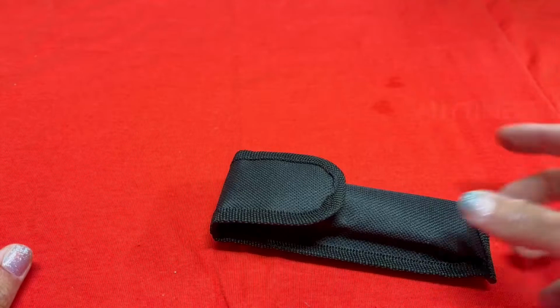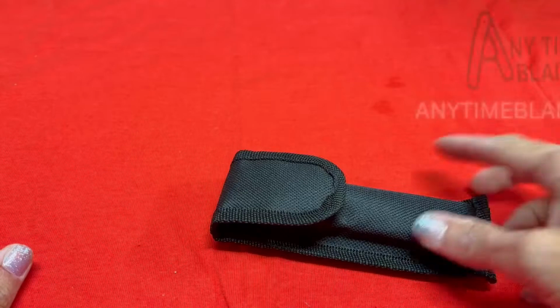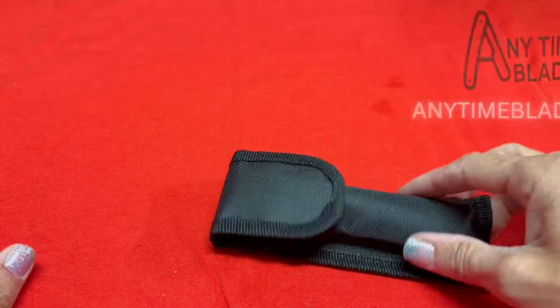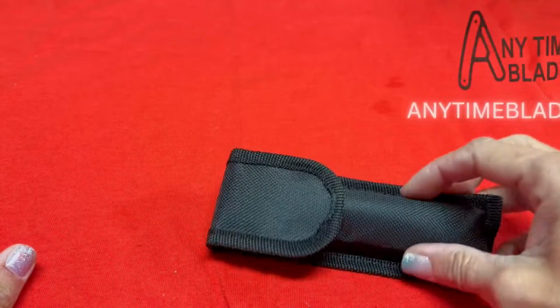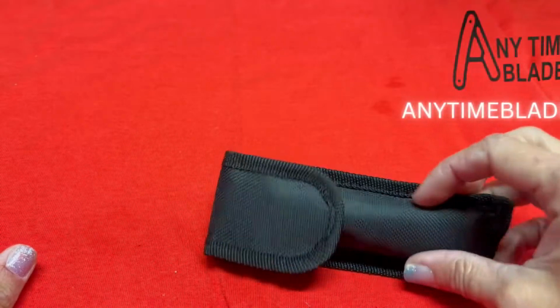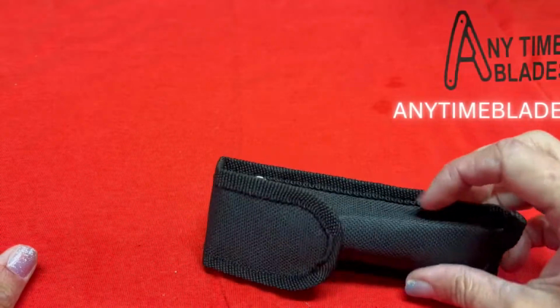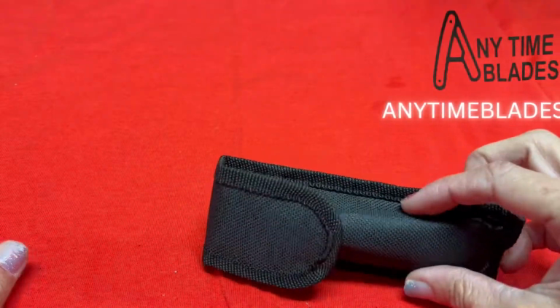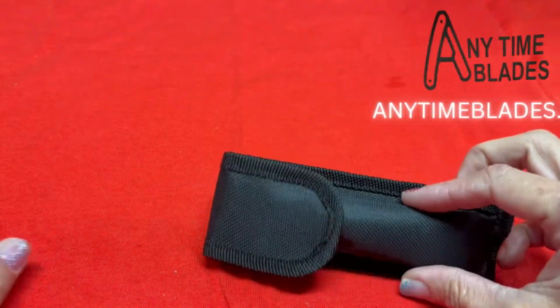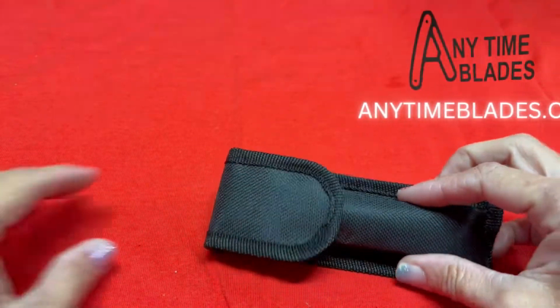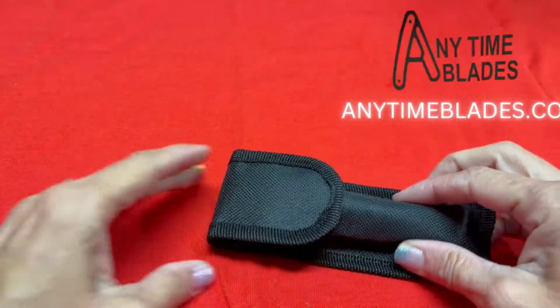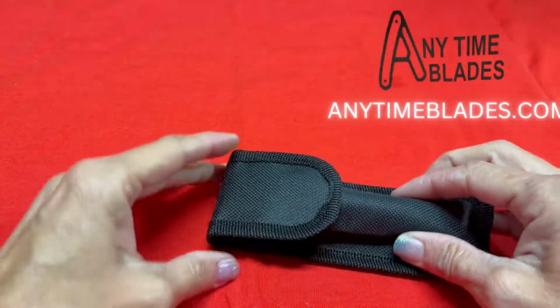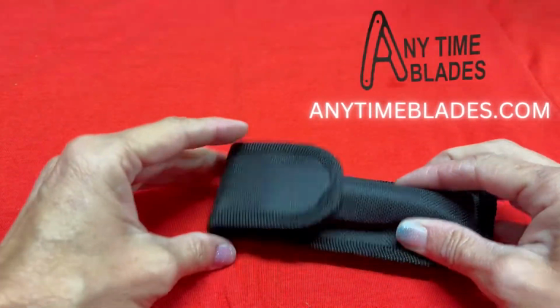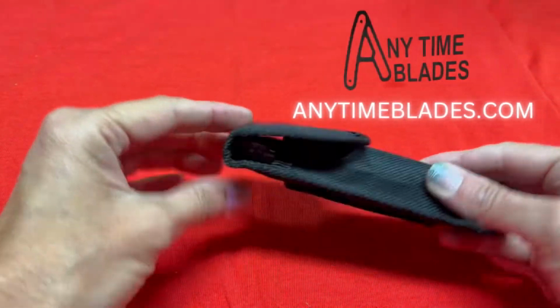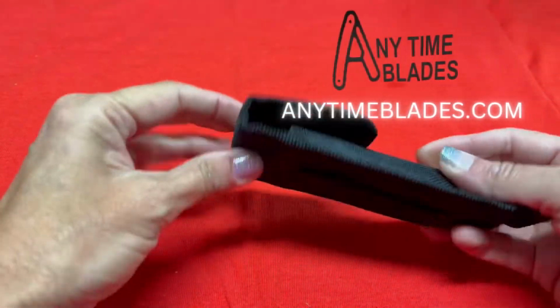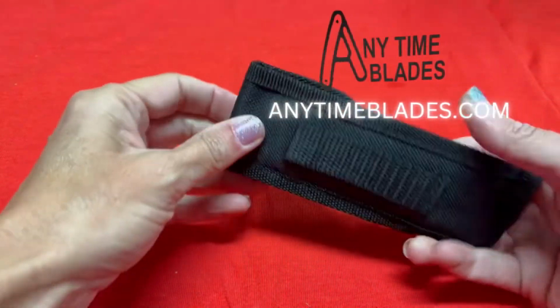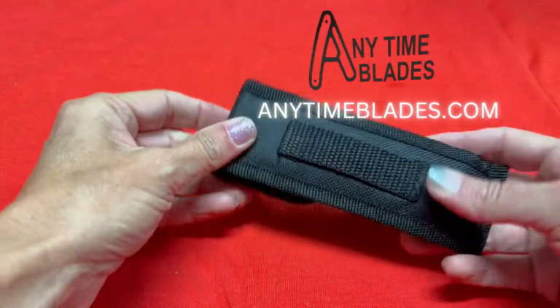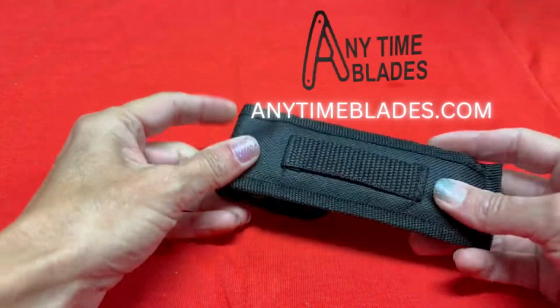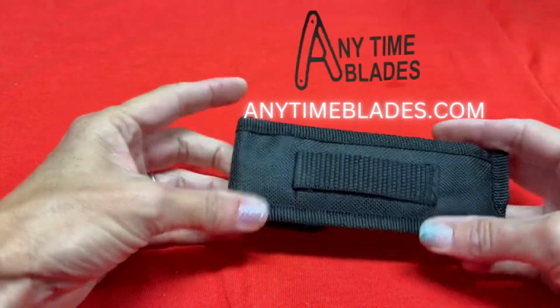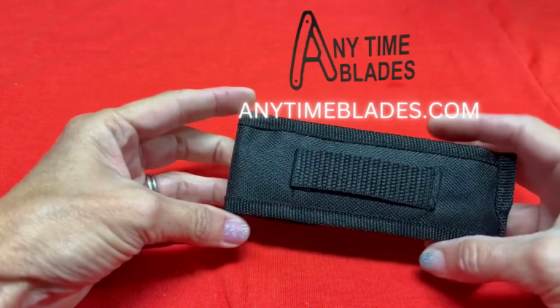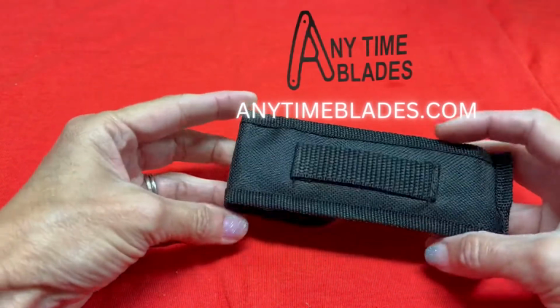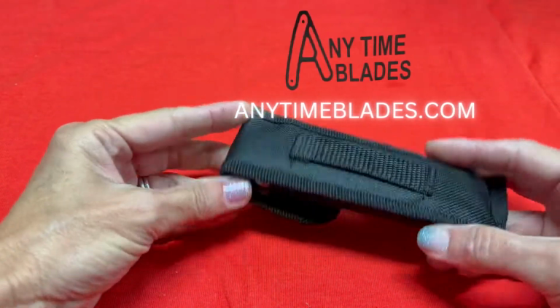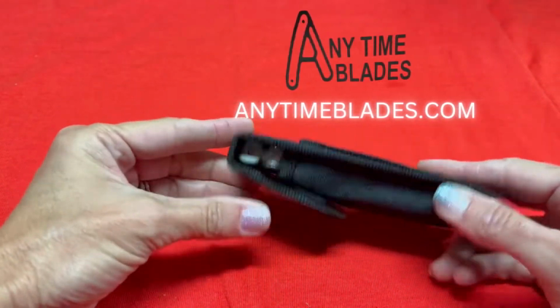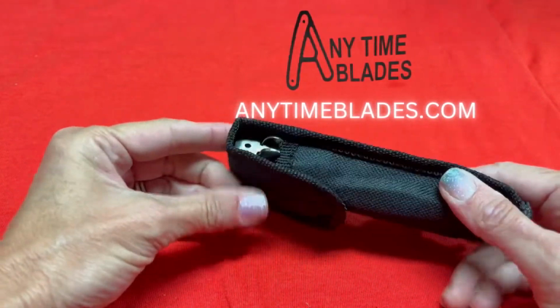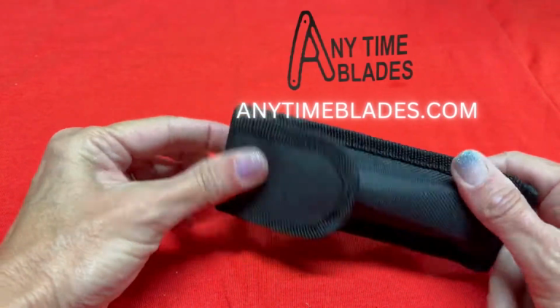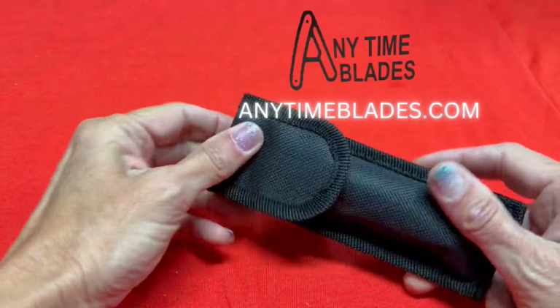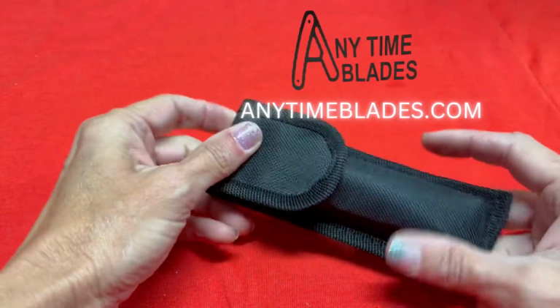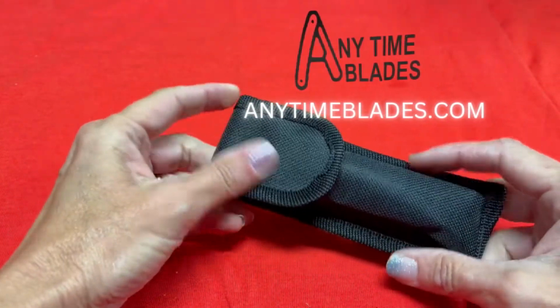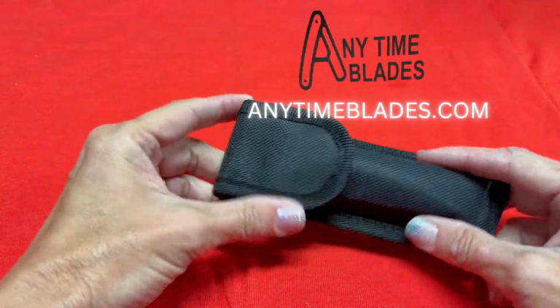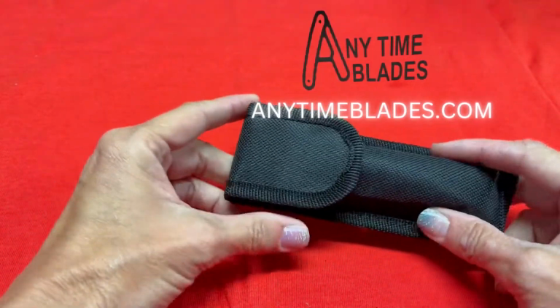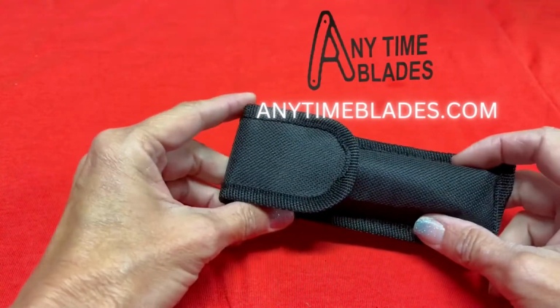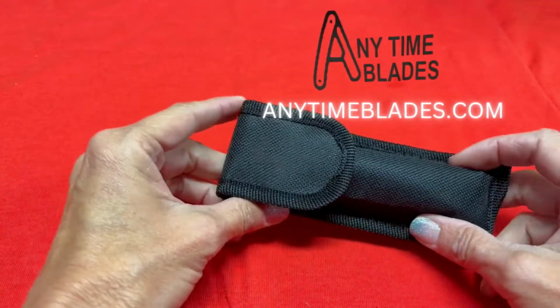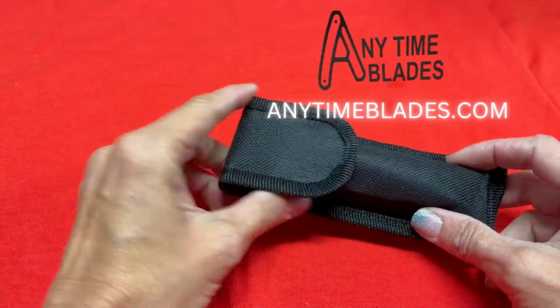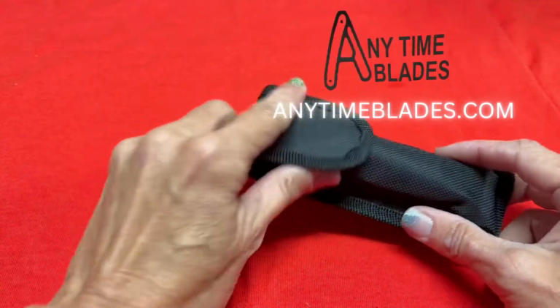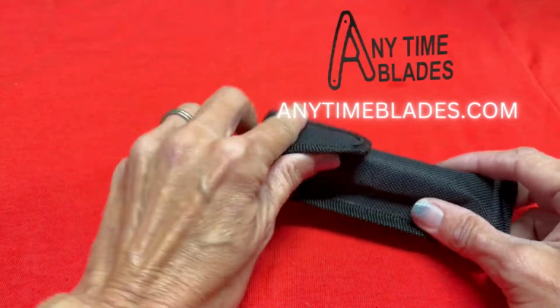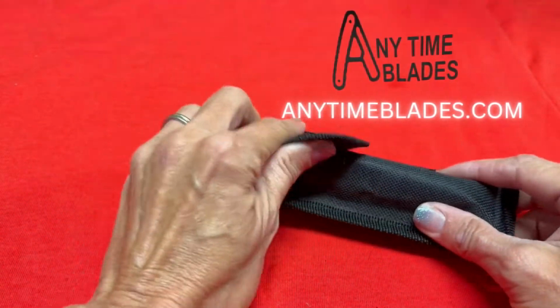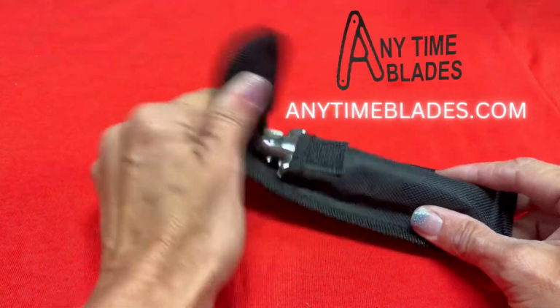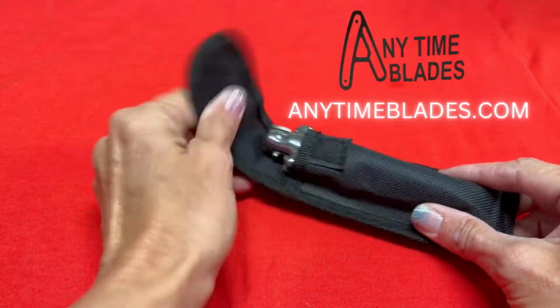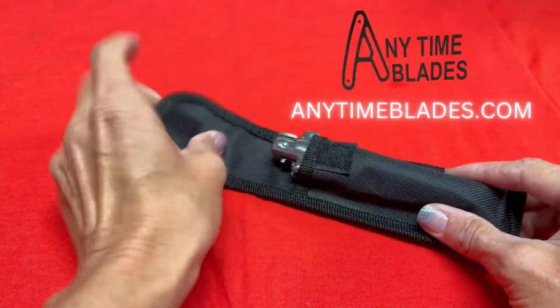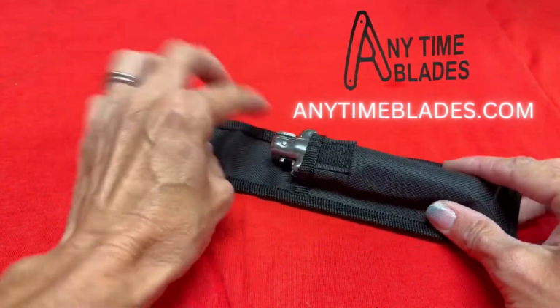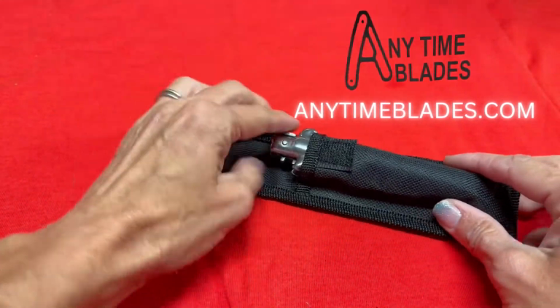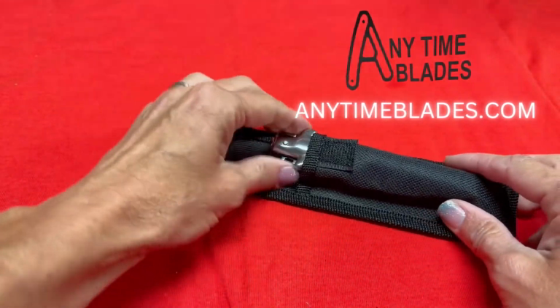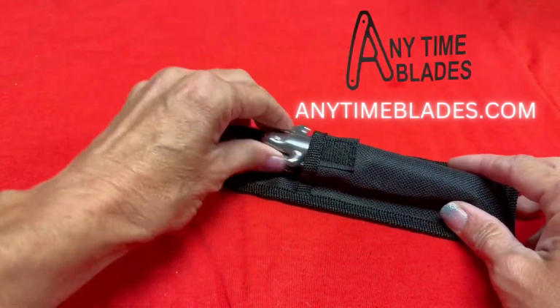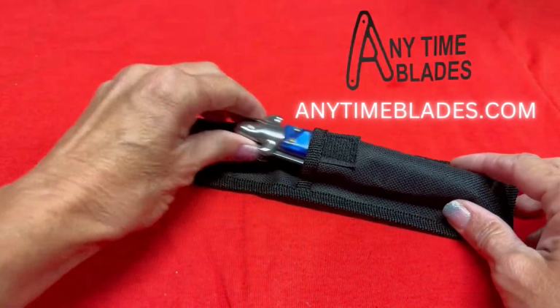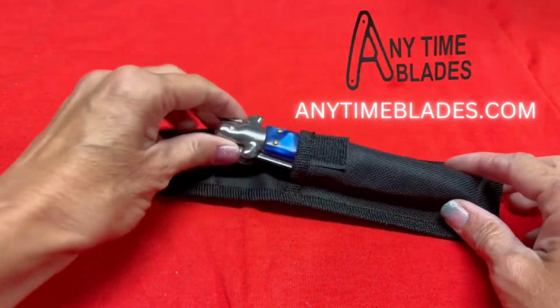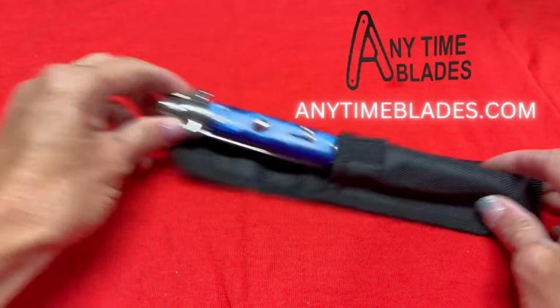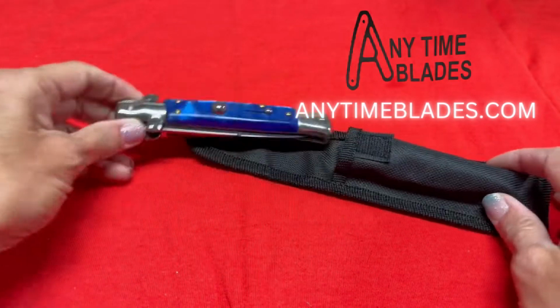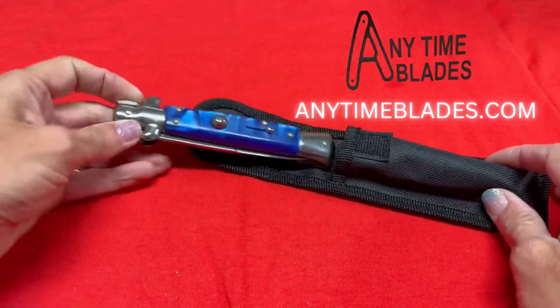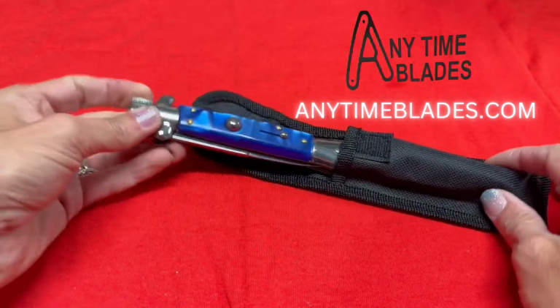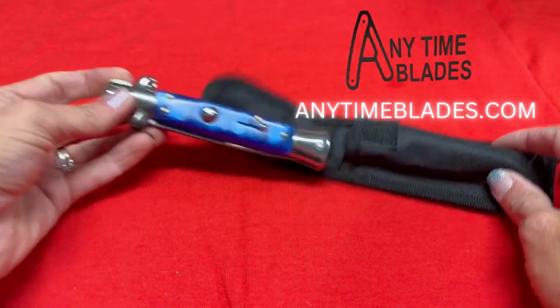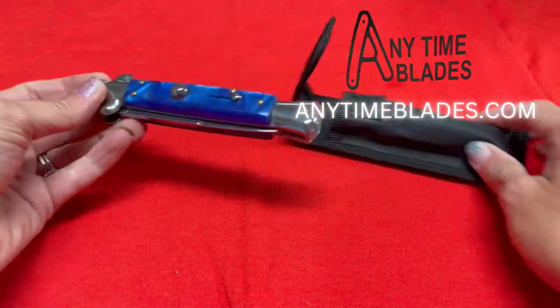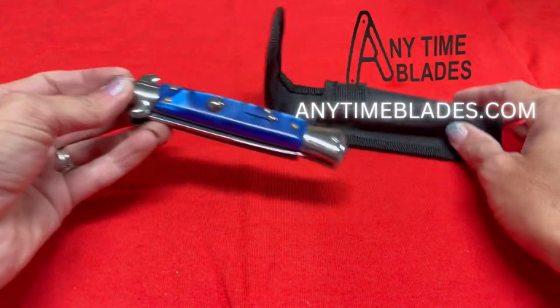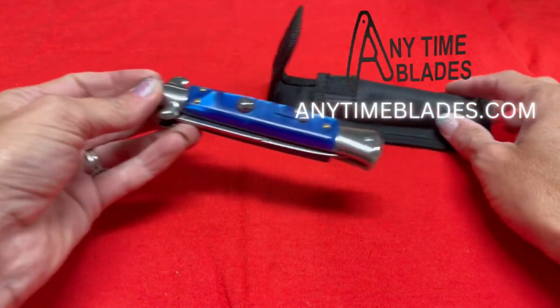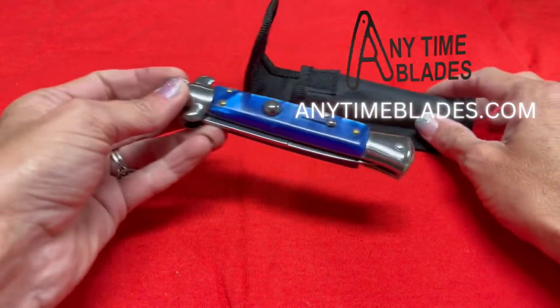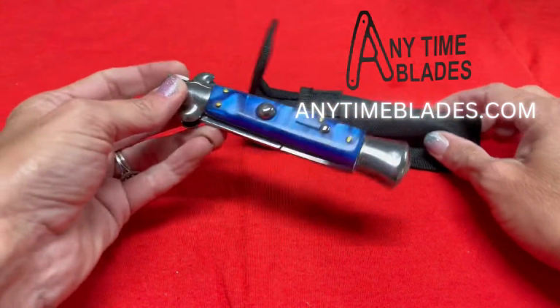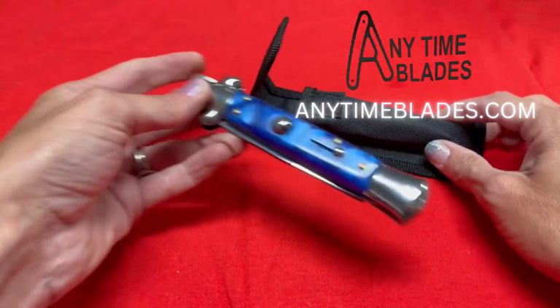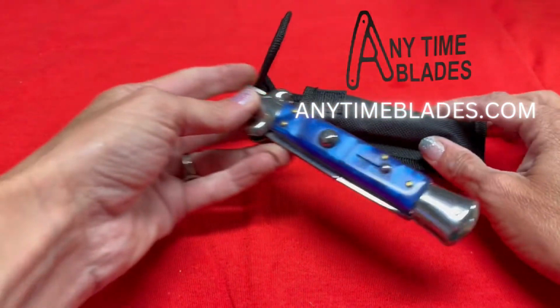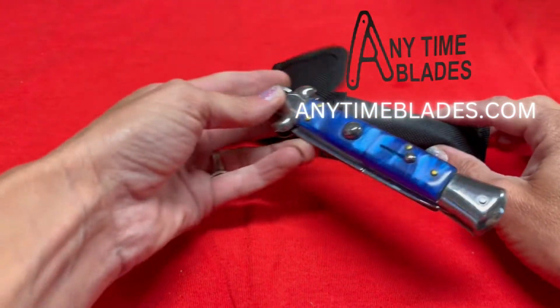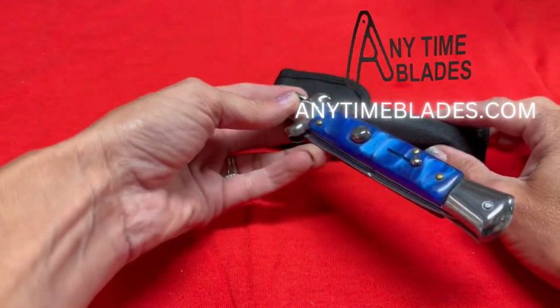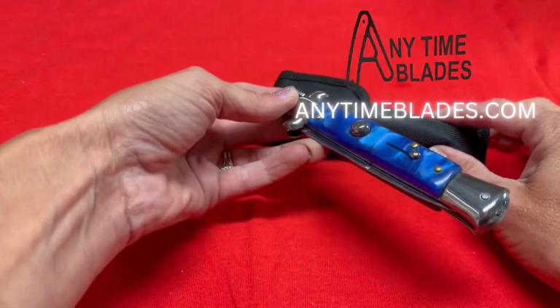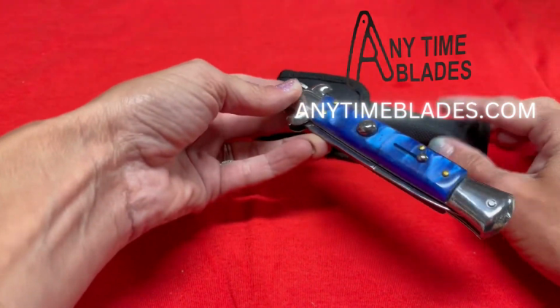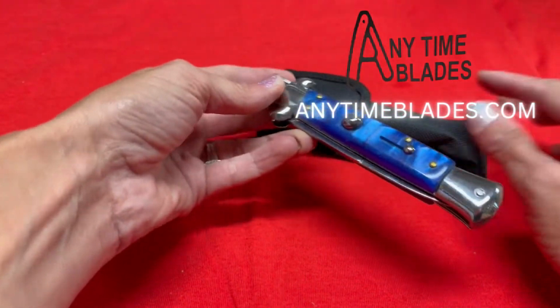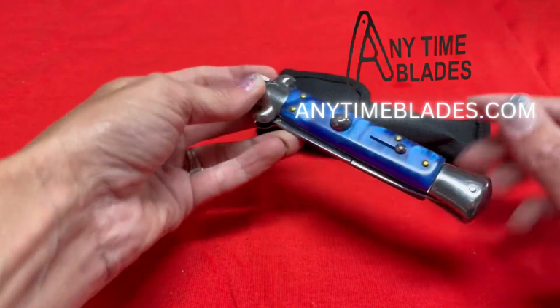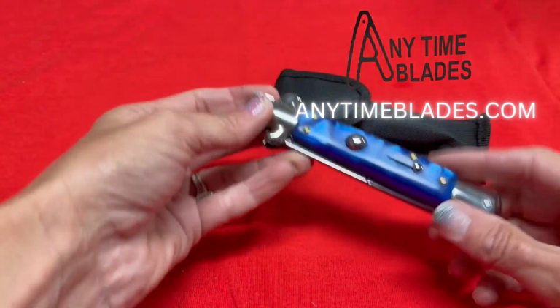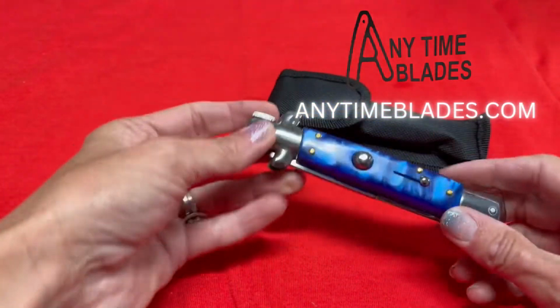Hi guys, we're back again. We've got an 8.65 inch fully automatic stiletto here.